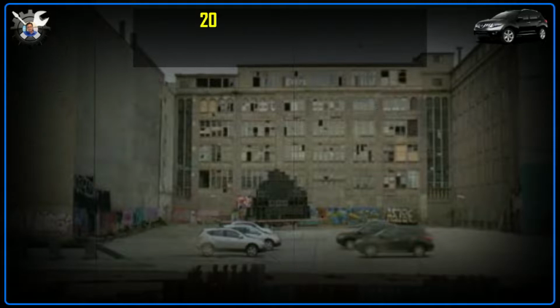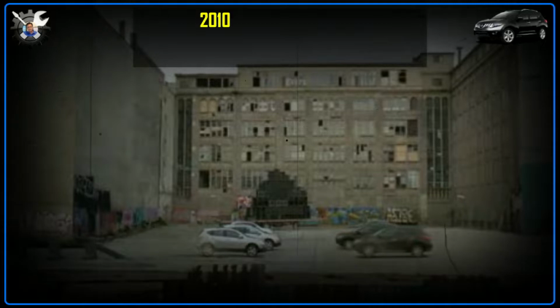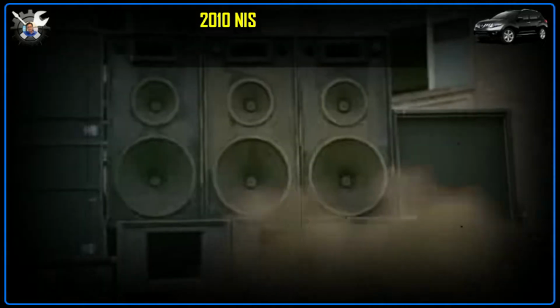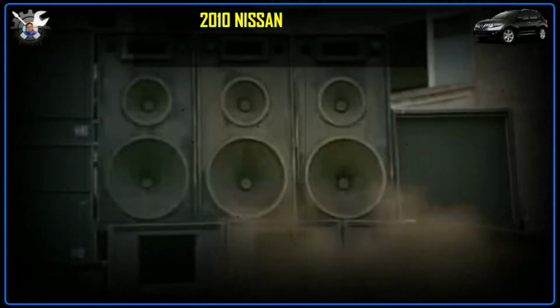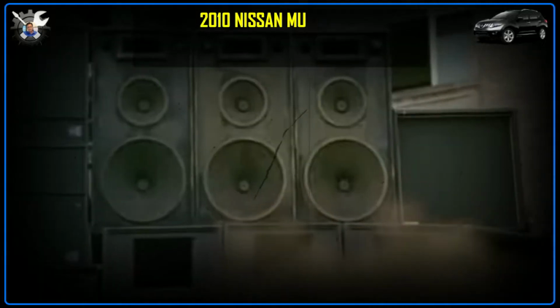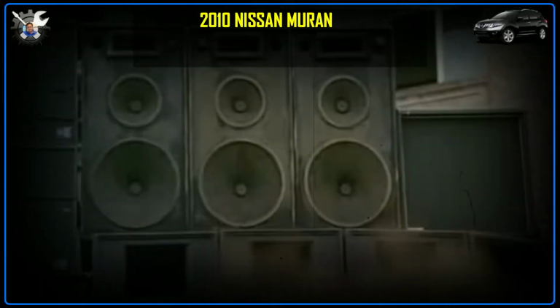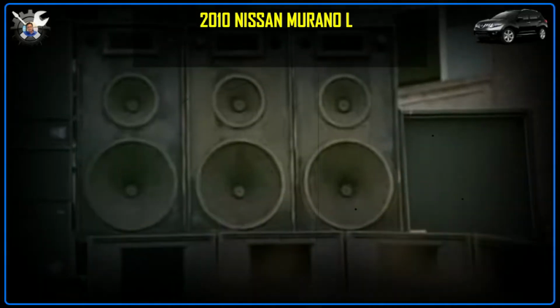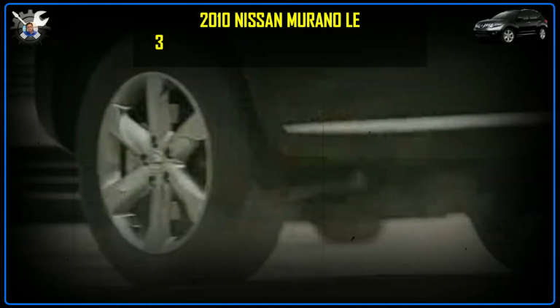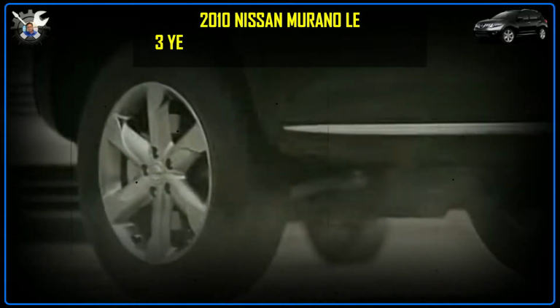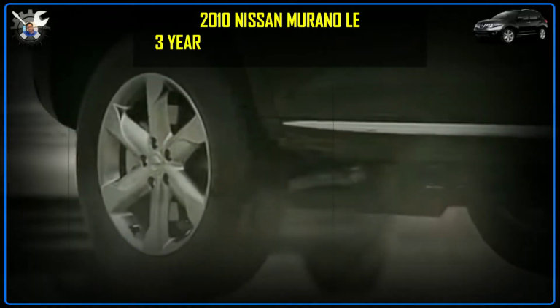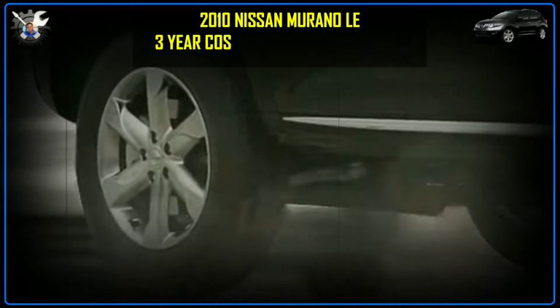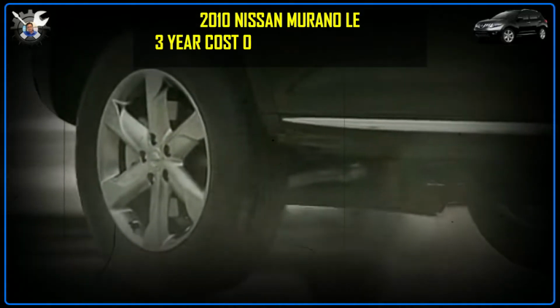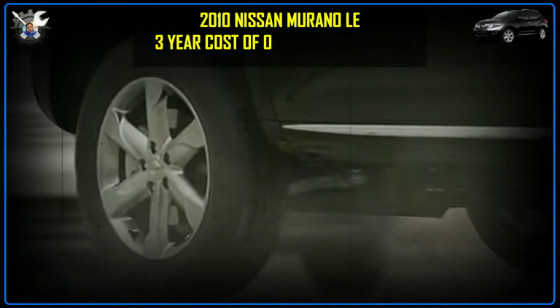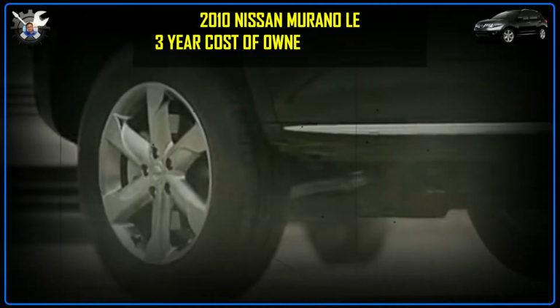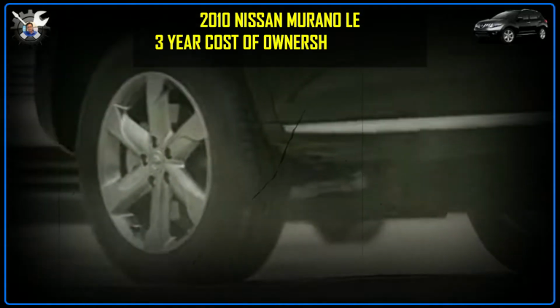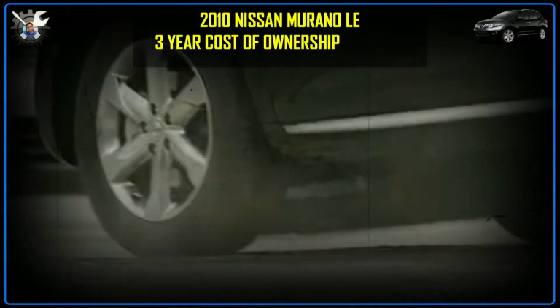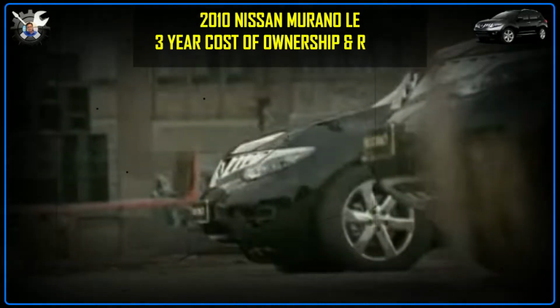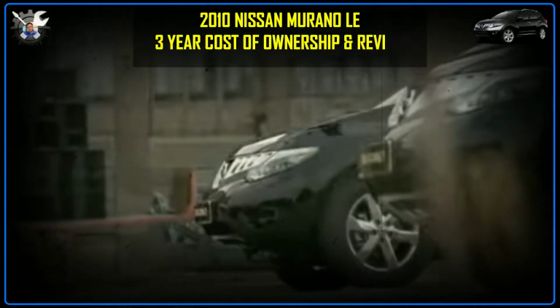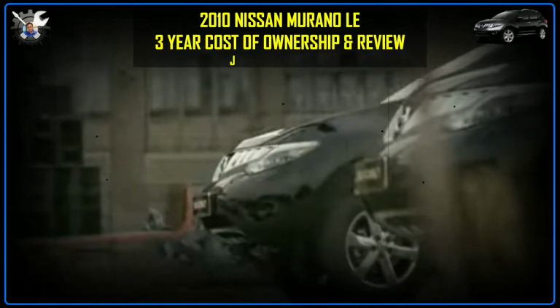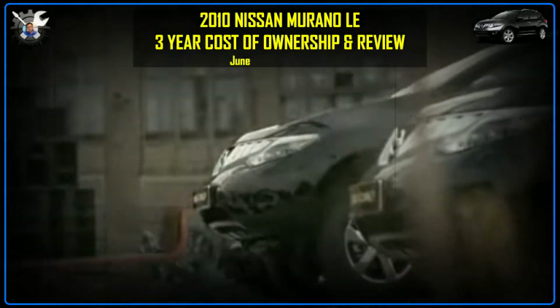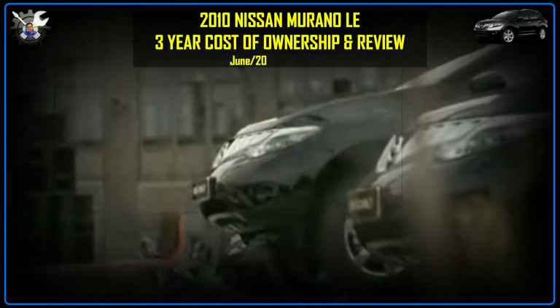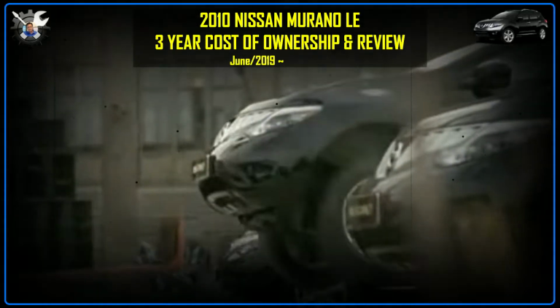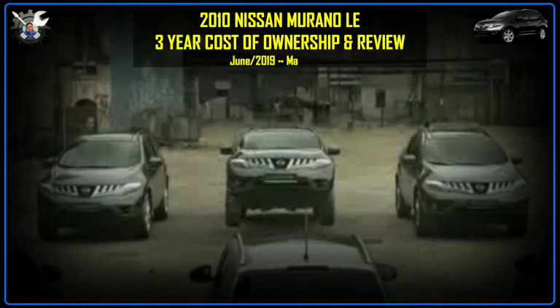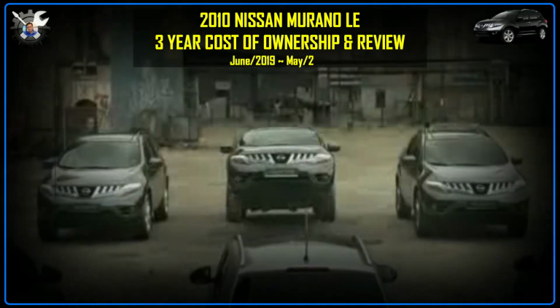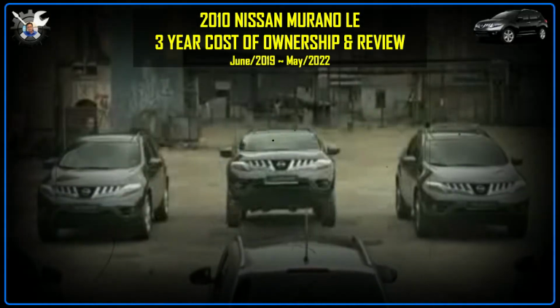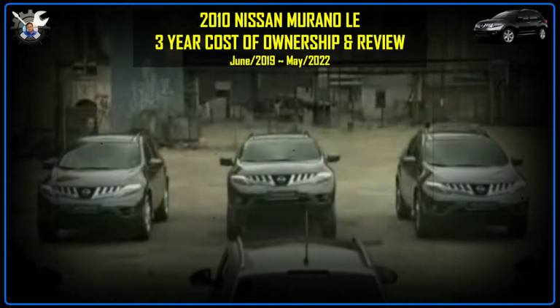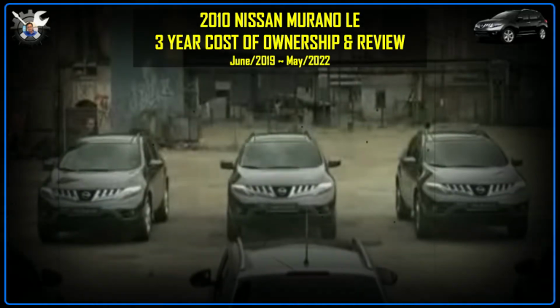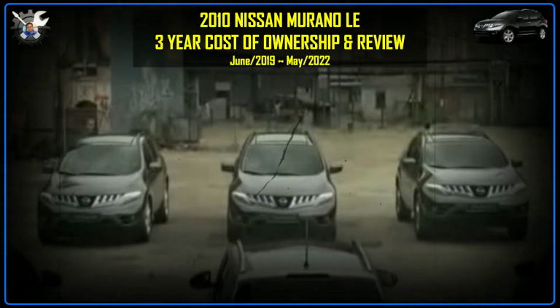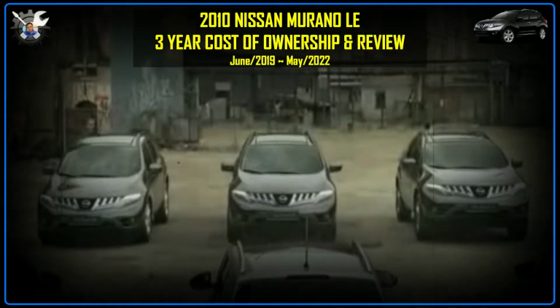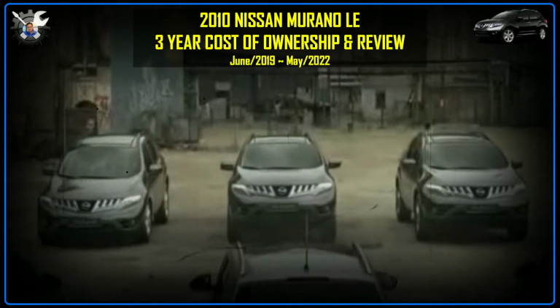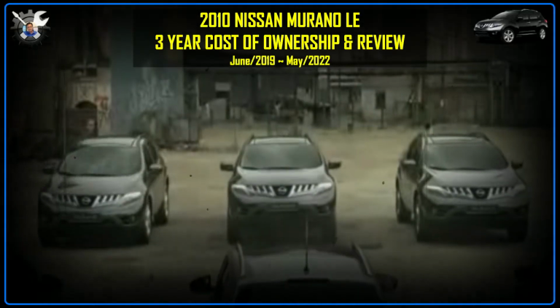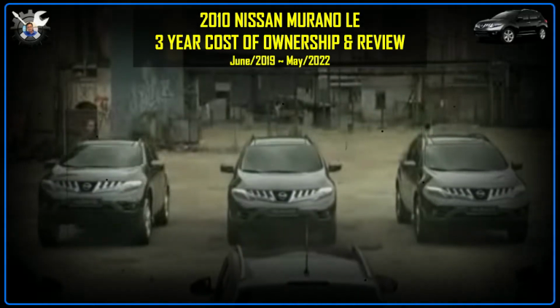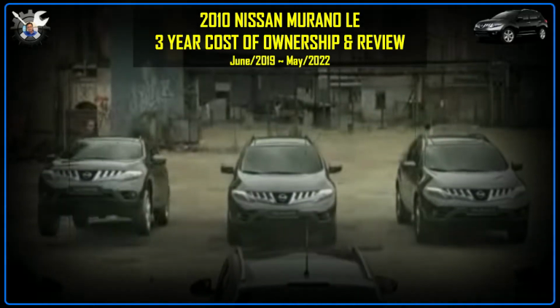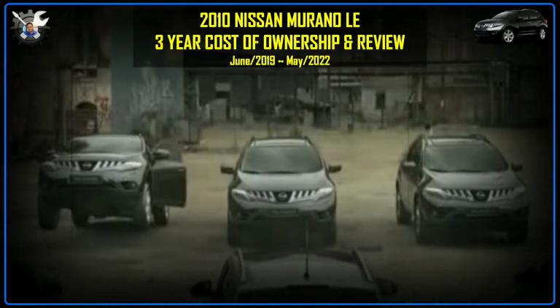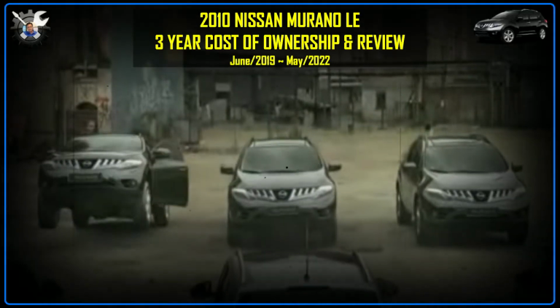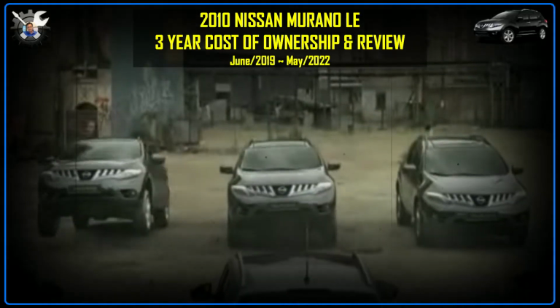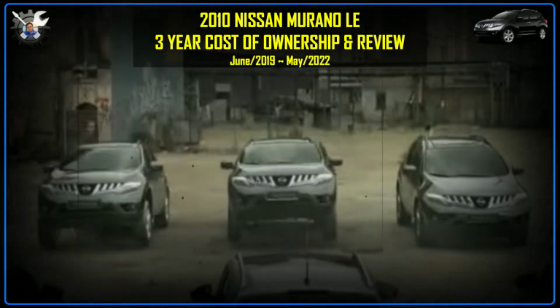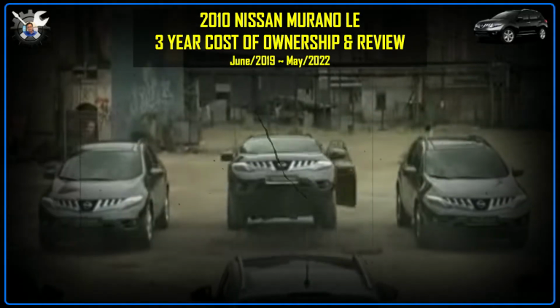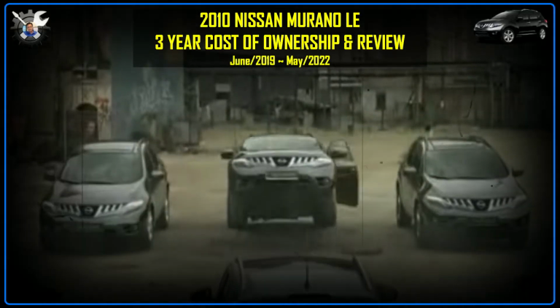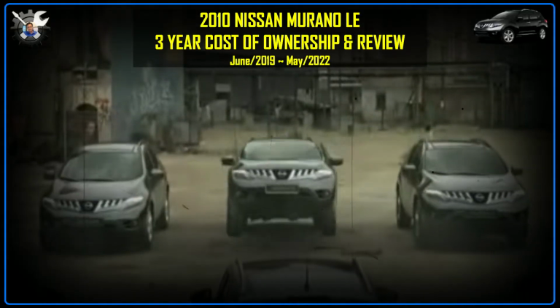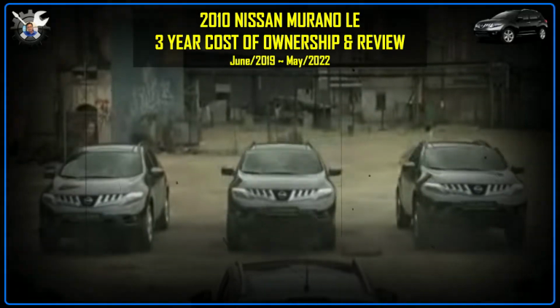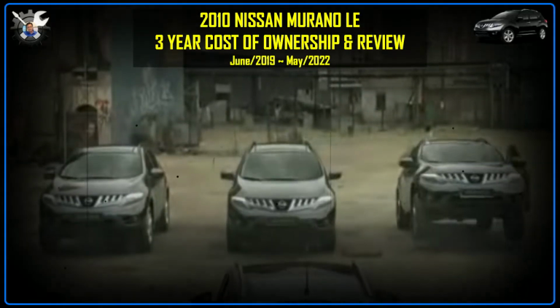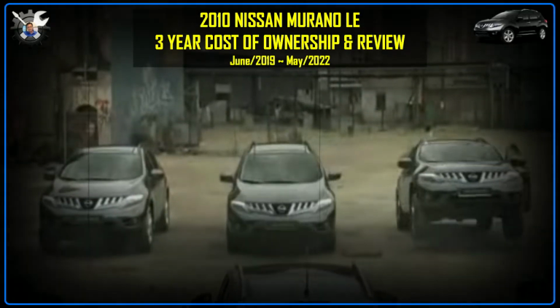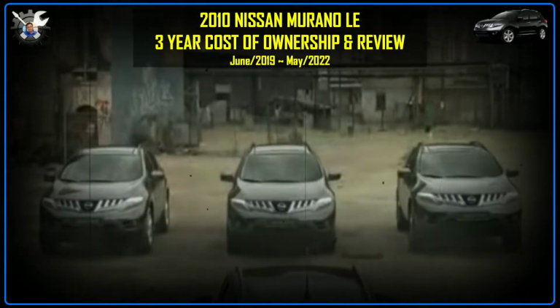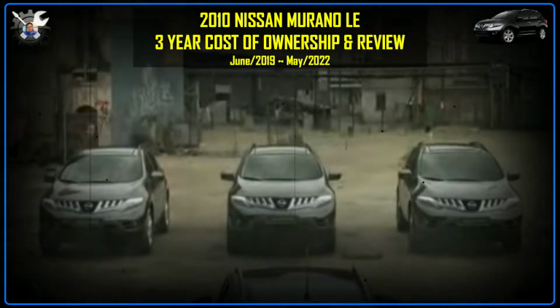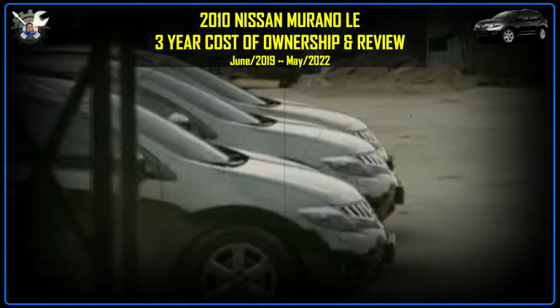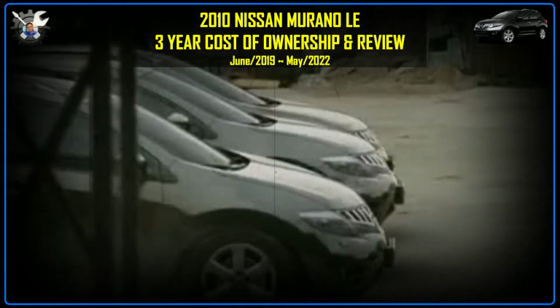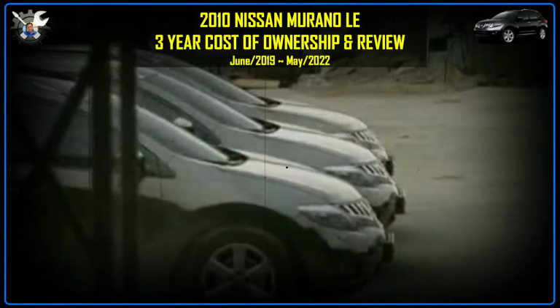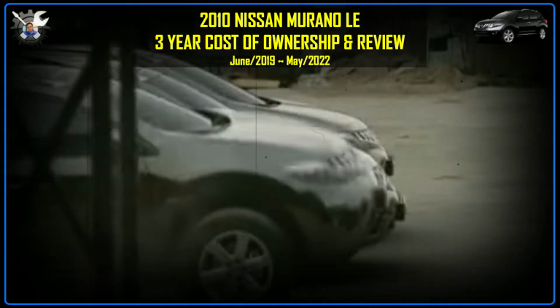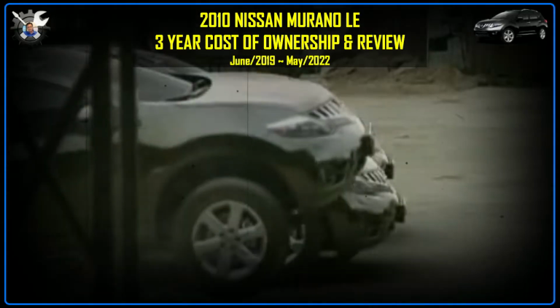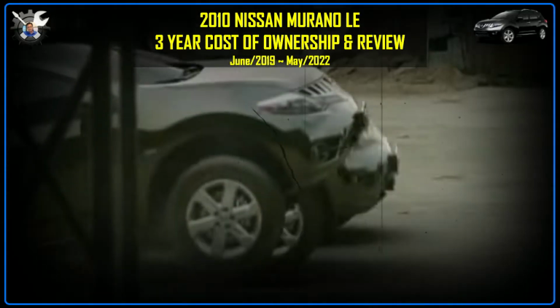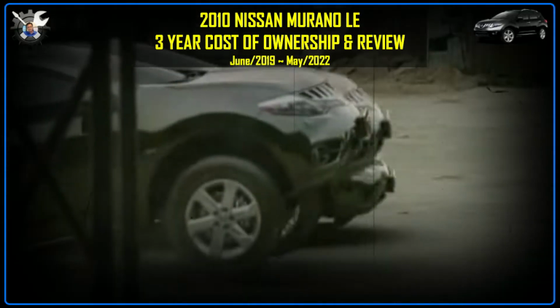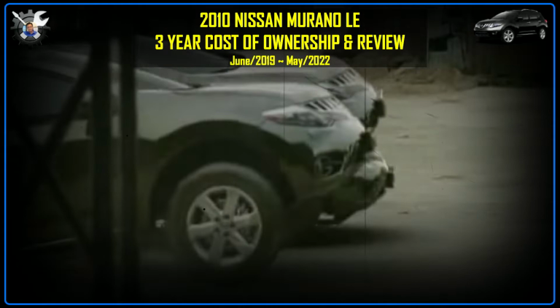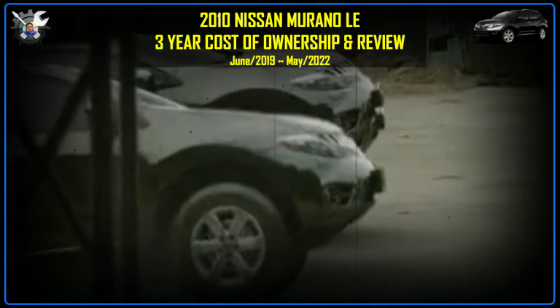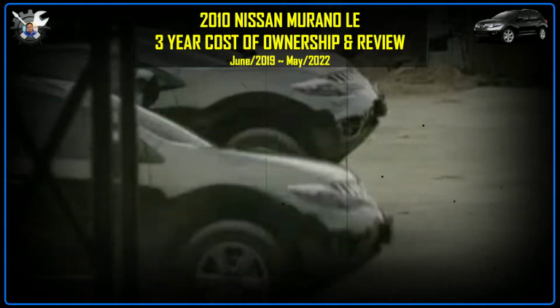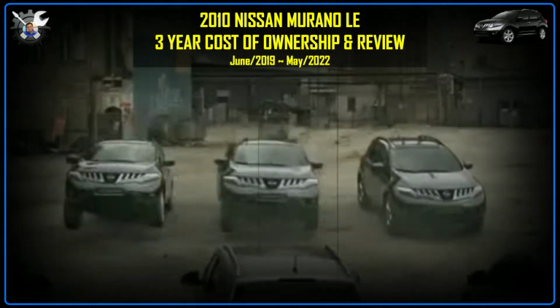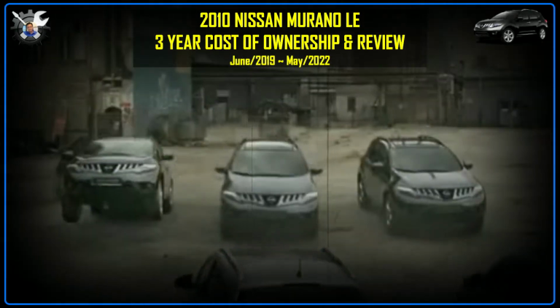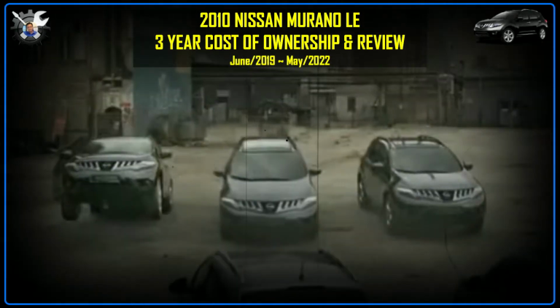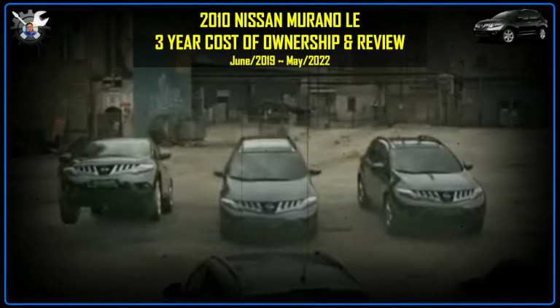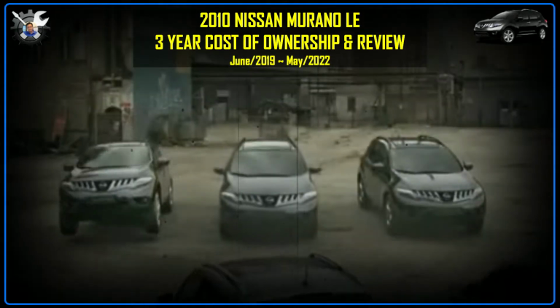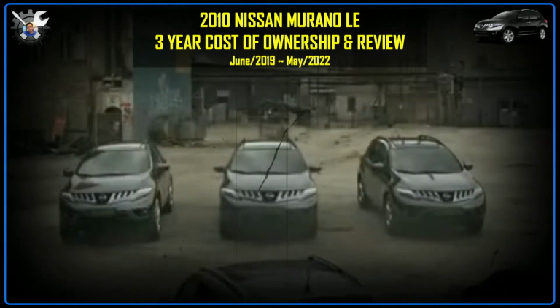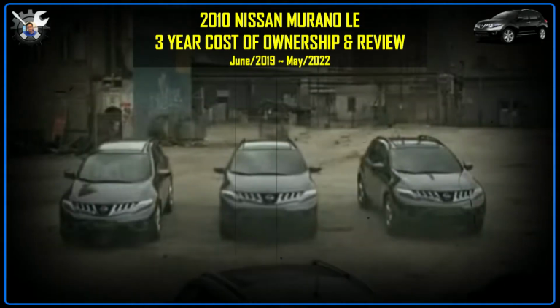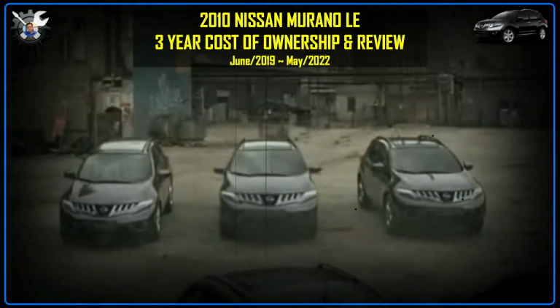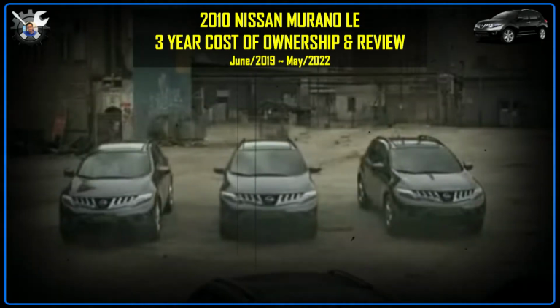Hey guys, I'm going to do a three-year ownership review of my 2010 Nissan Murano.